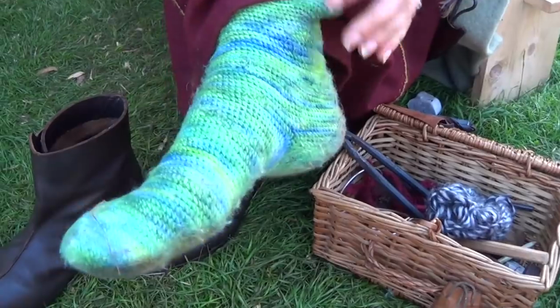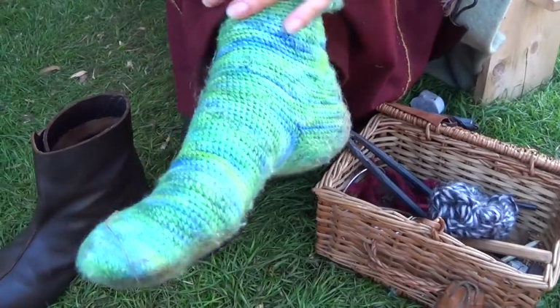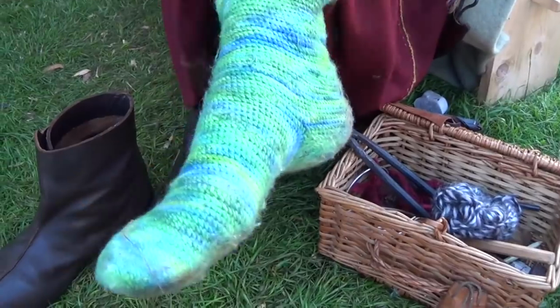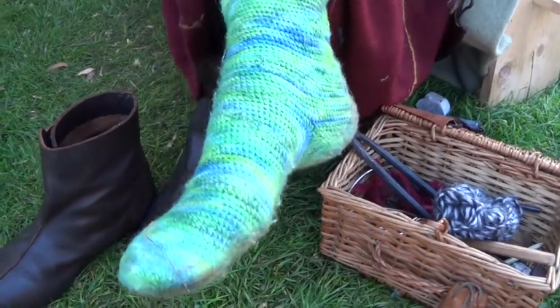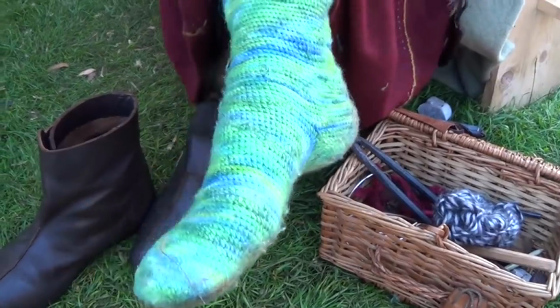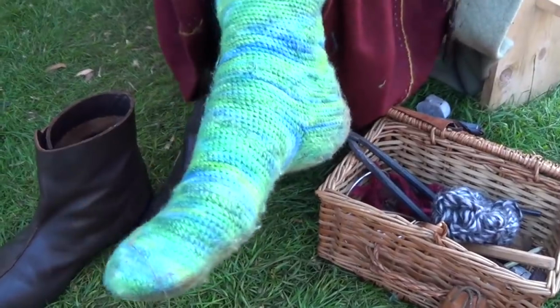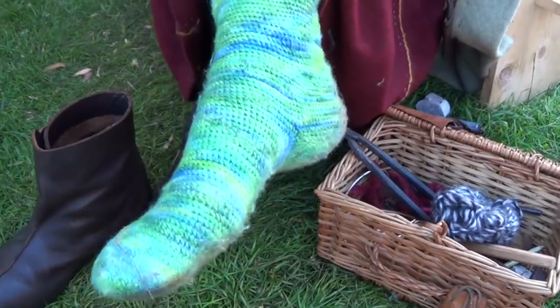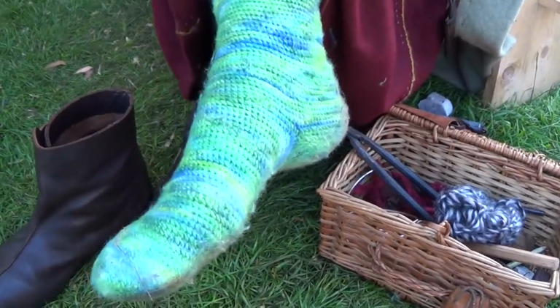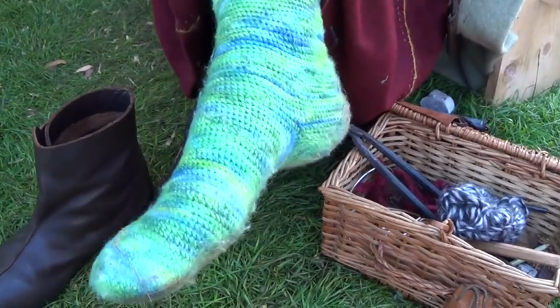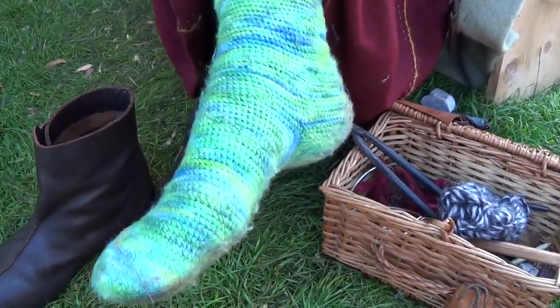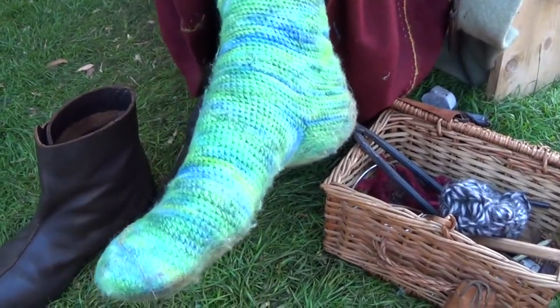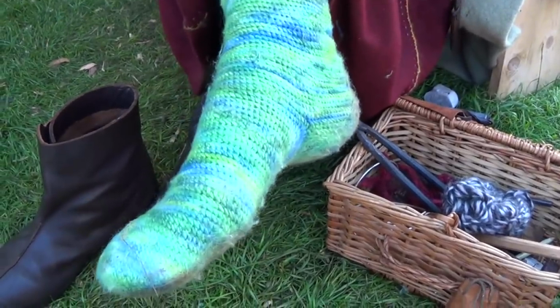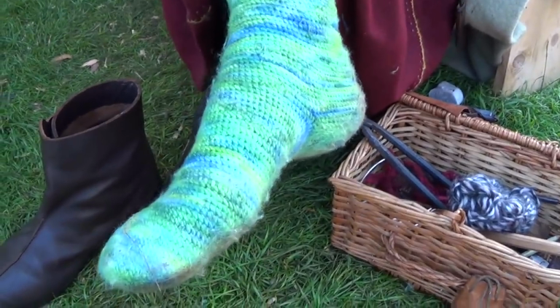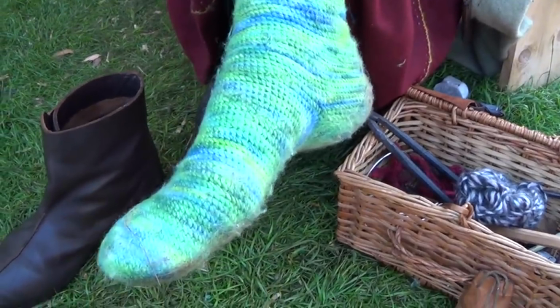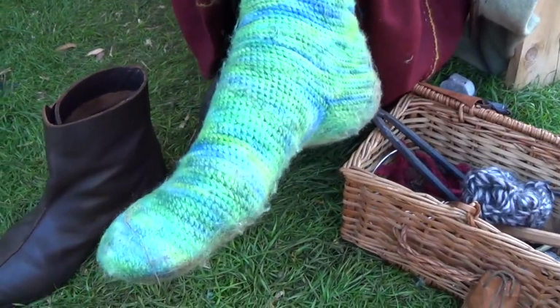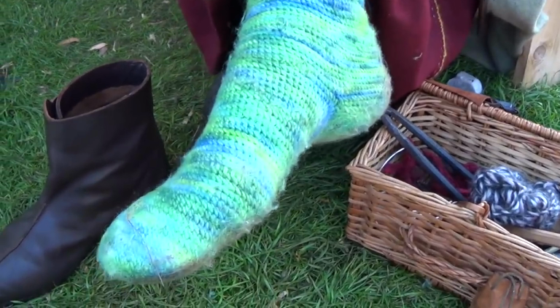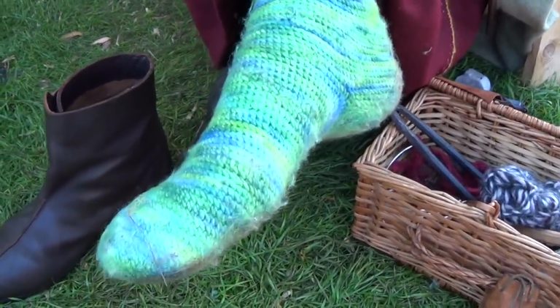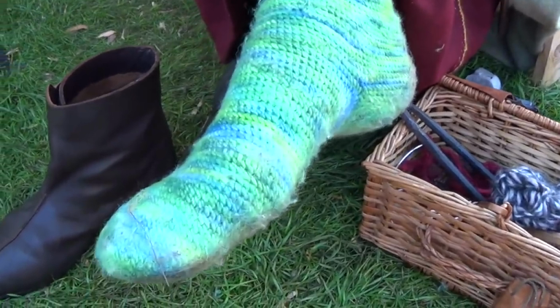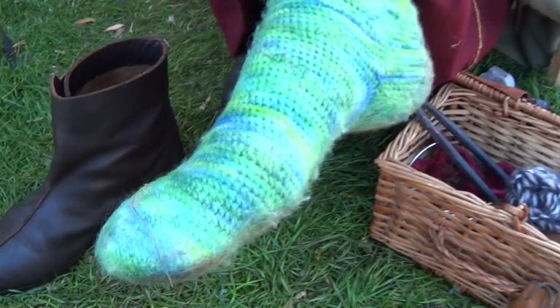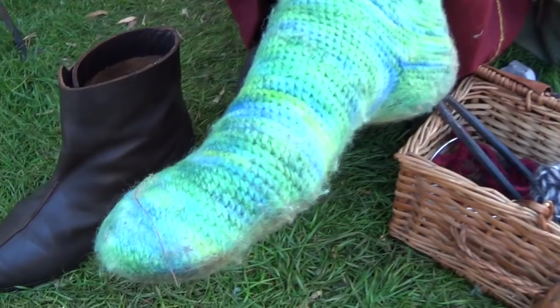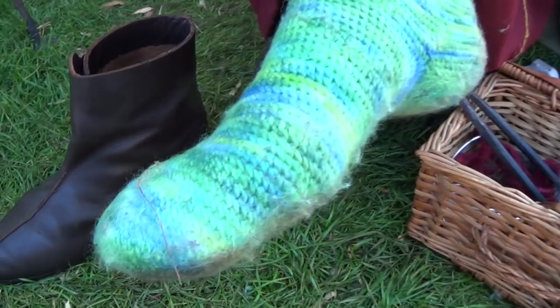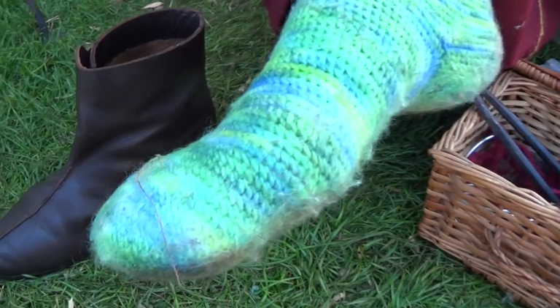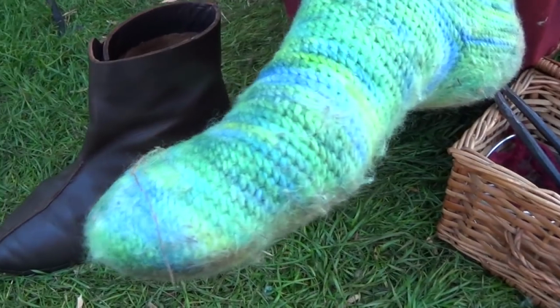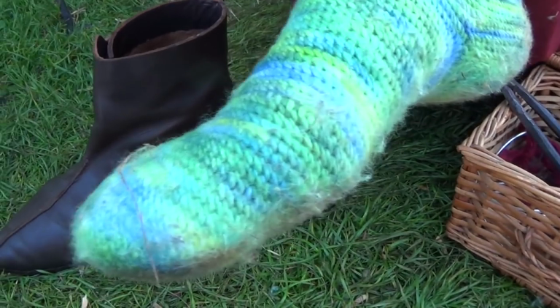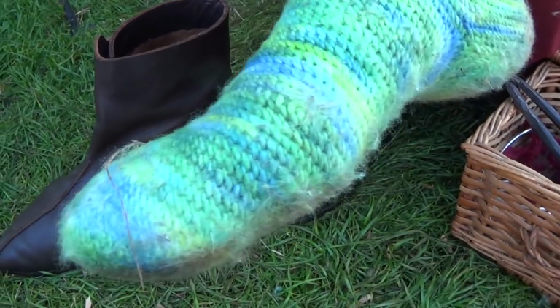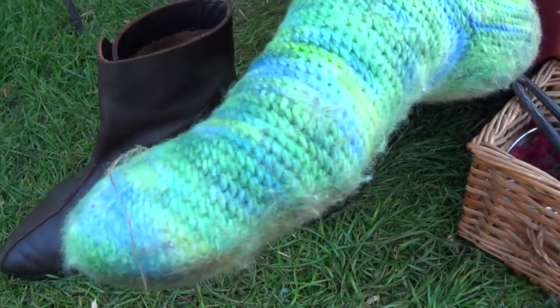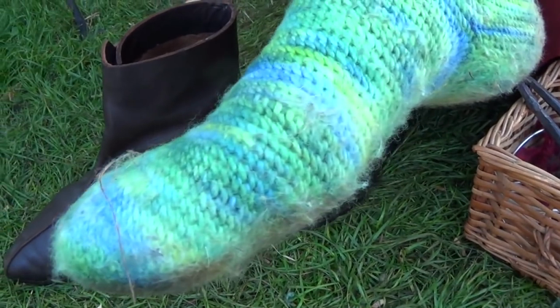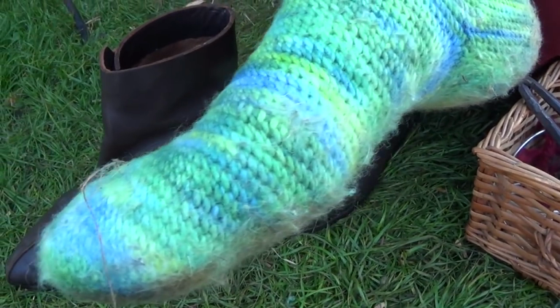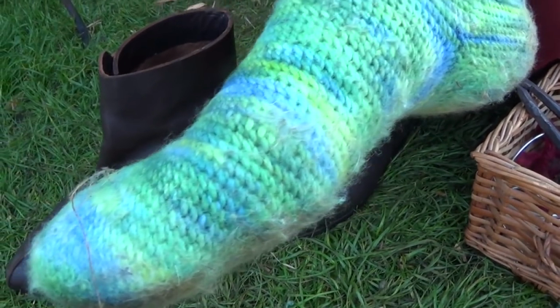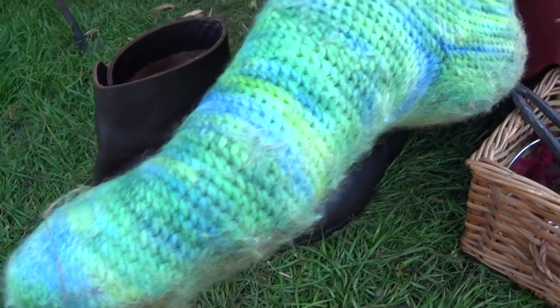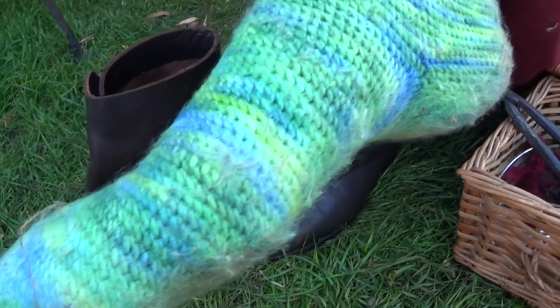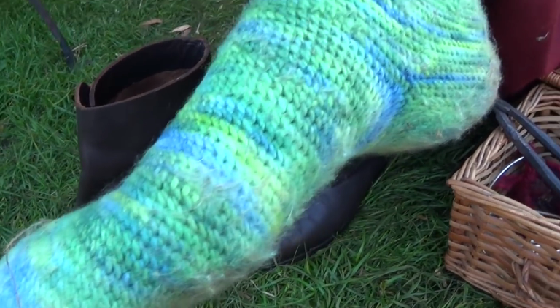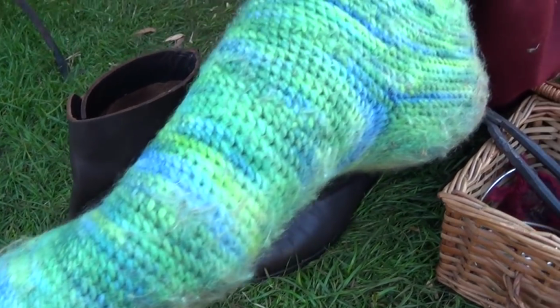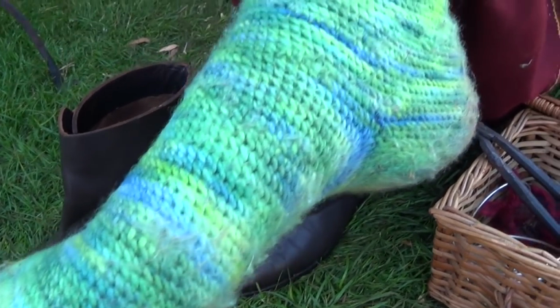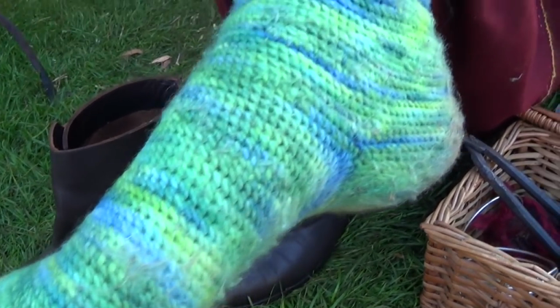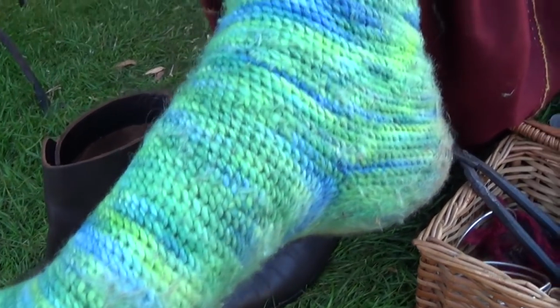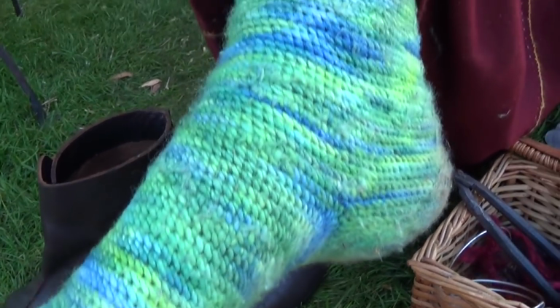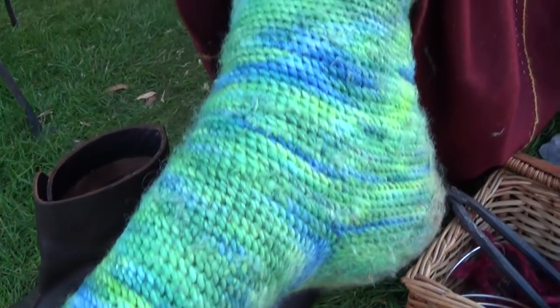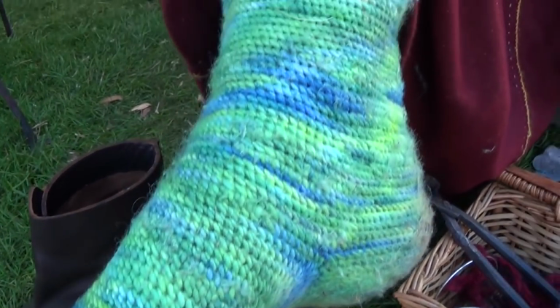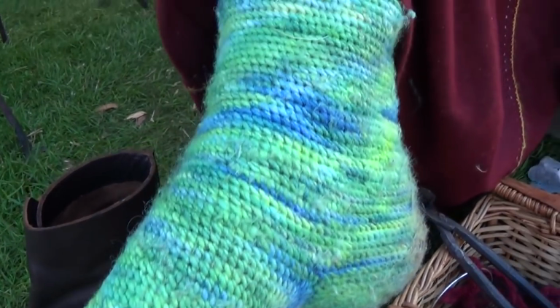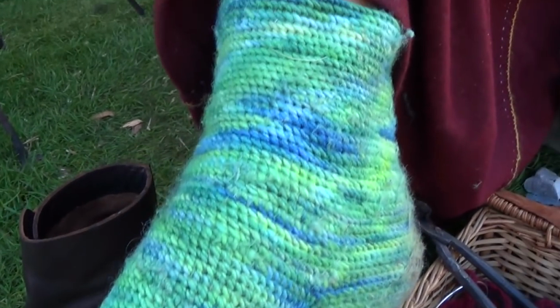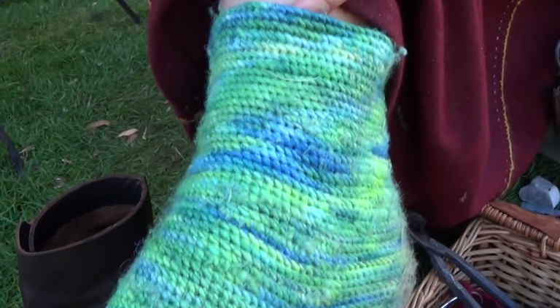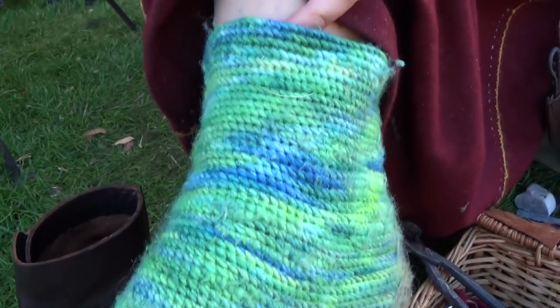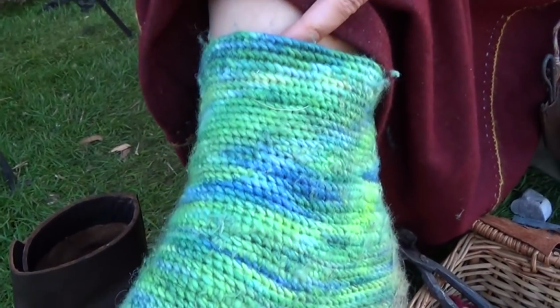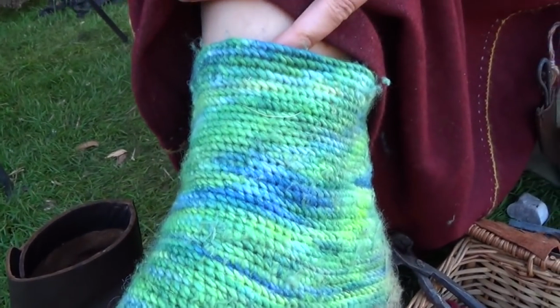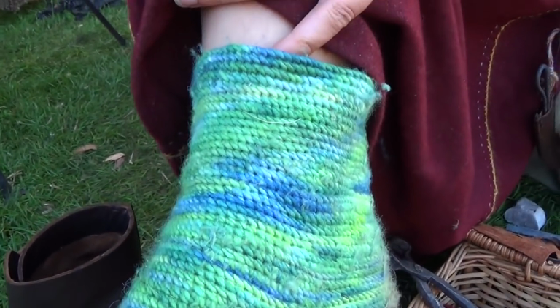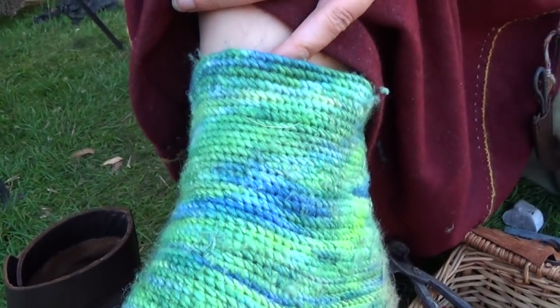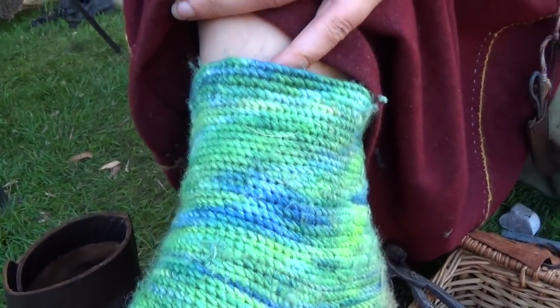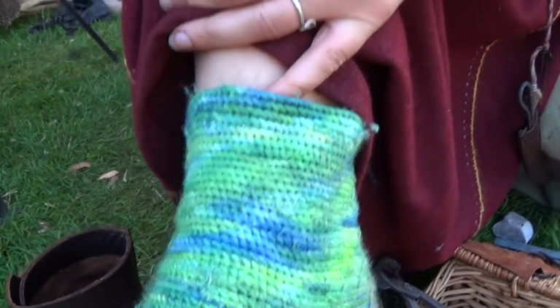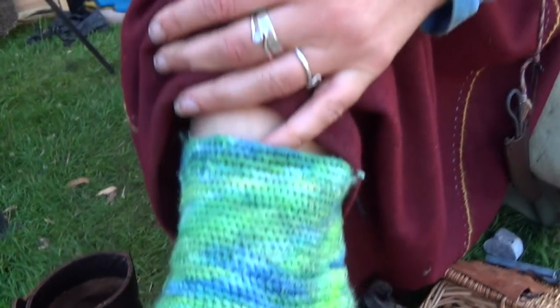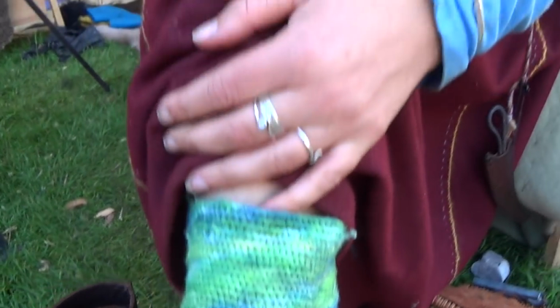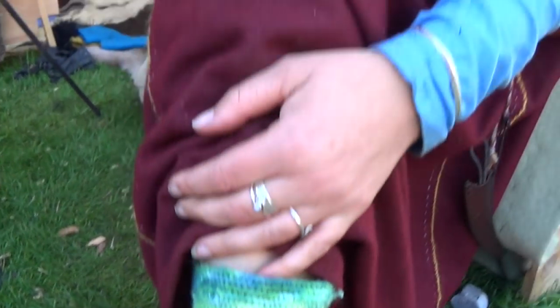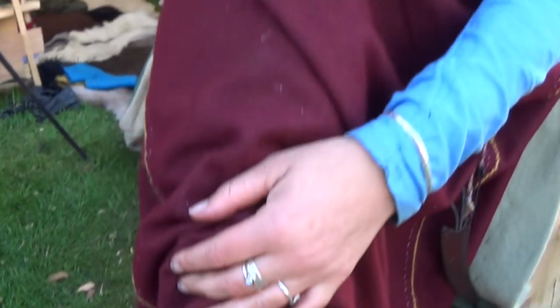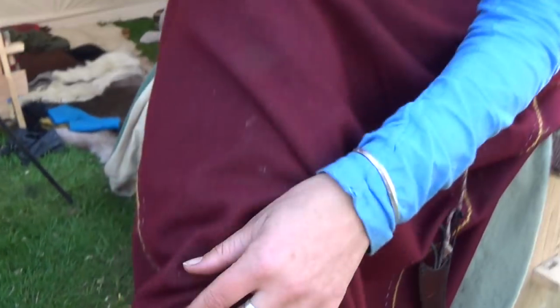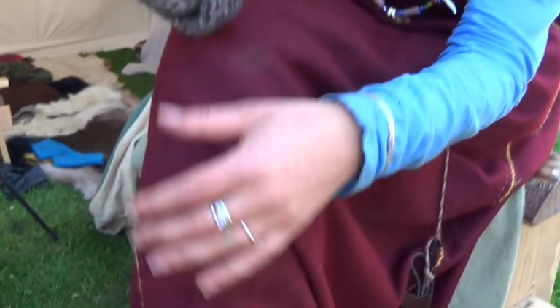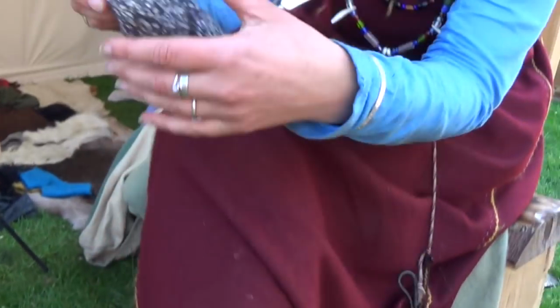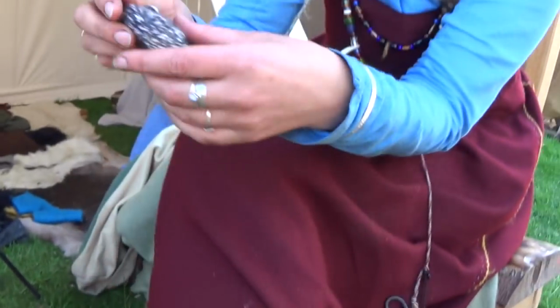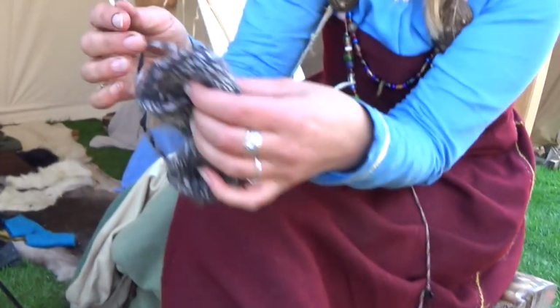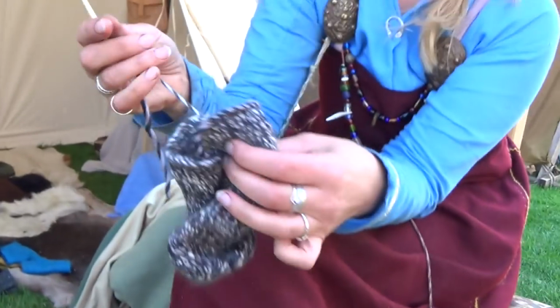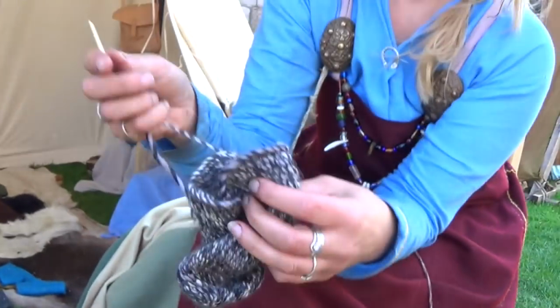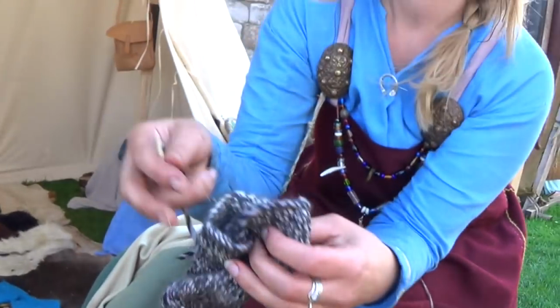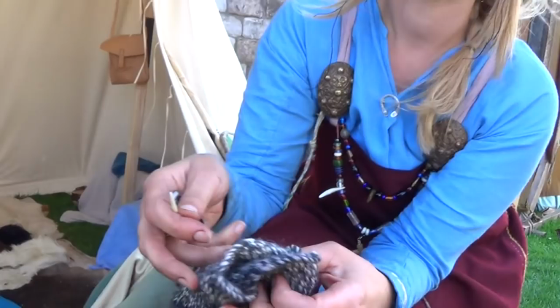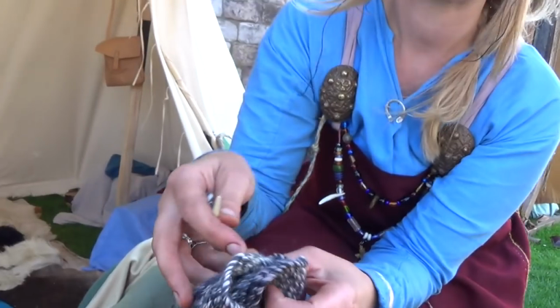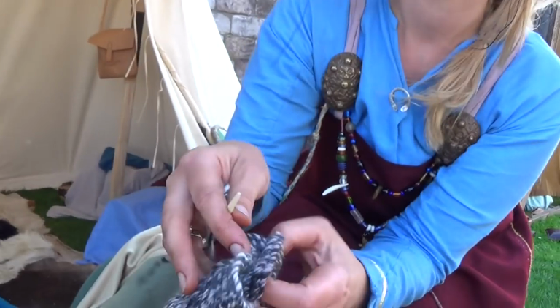Viking finds of socks have been found like this — nålebinding socks. They're not knitted; it's nålebinding where it's done with a single needle.